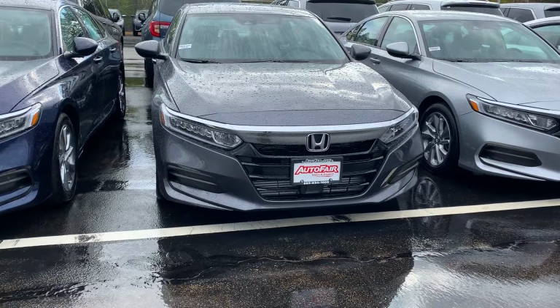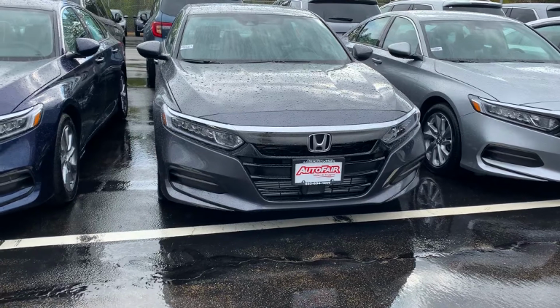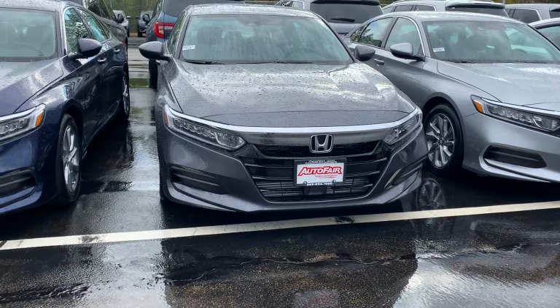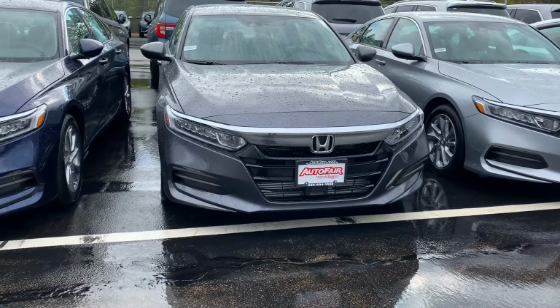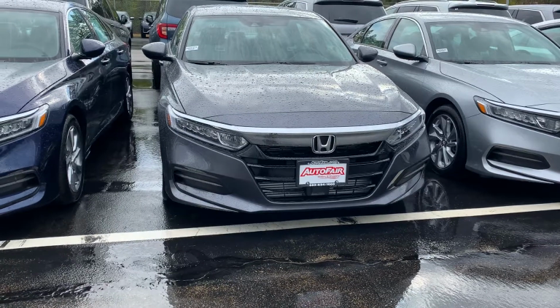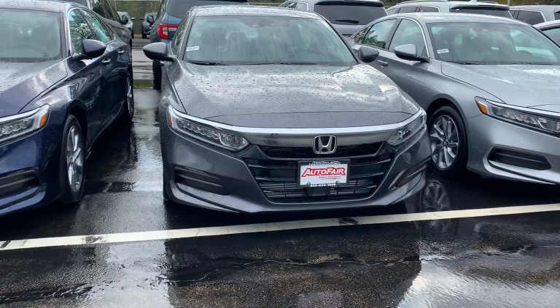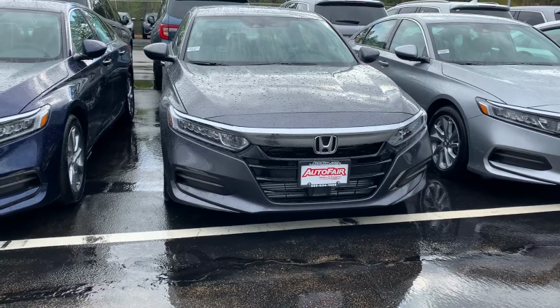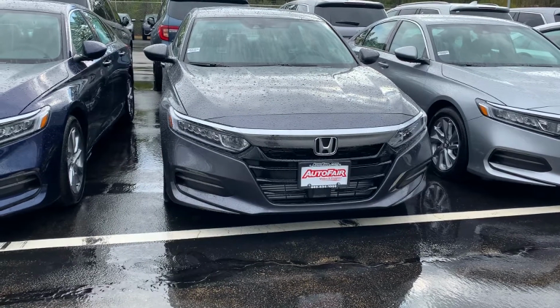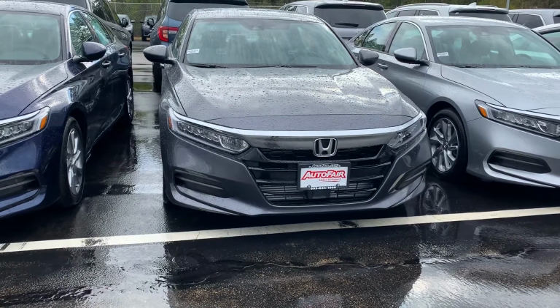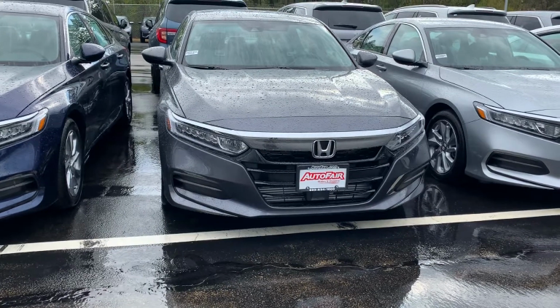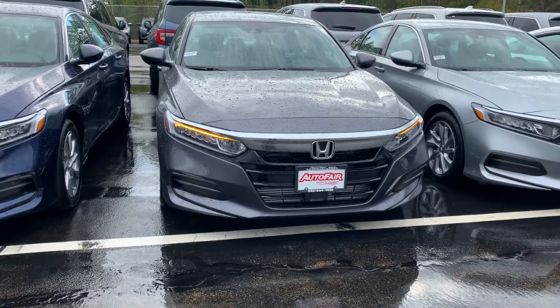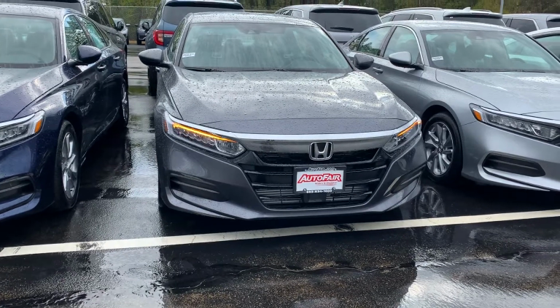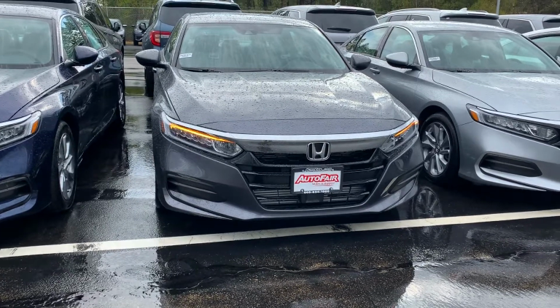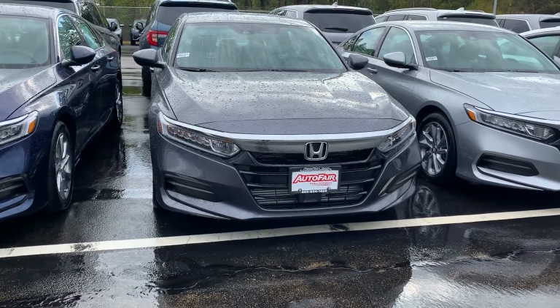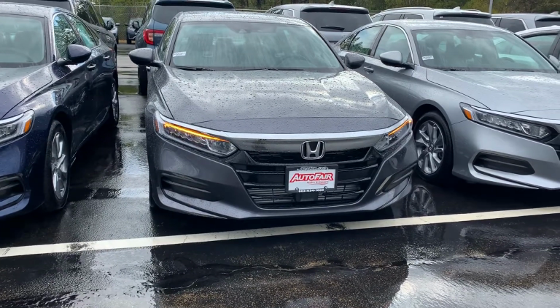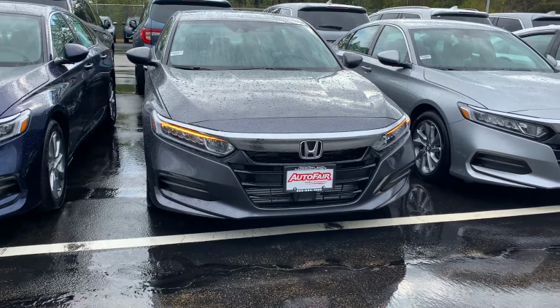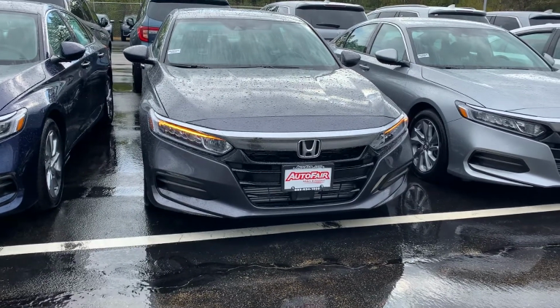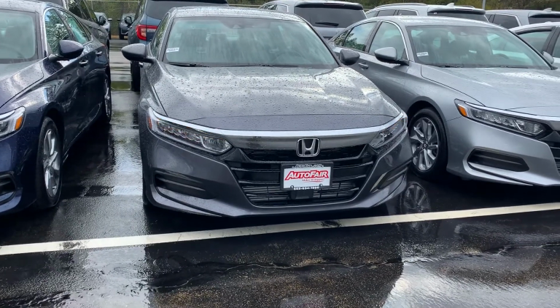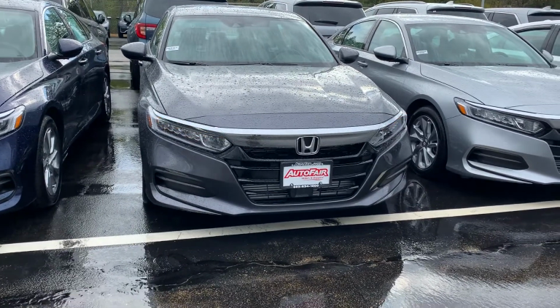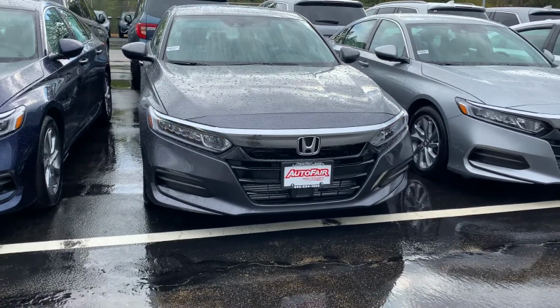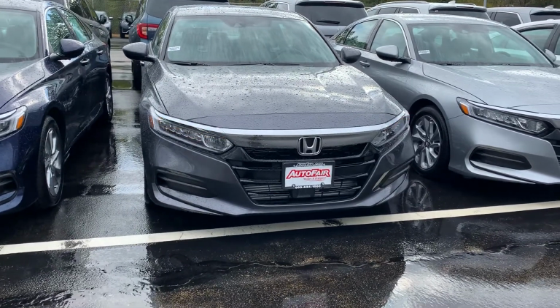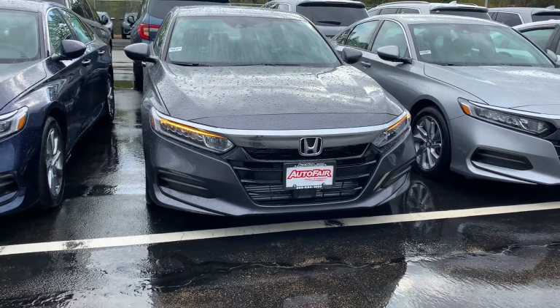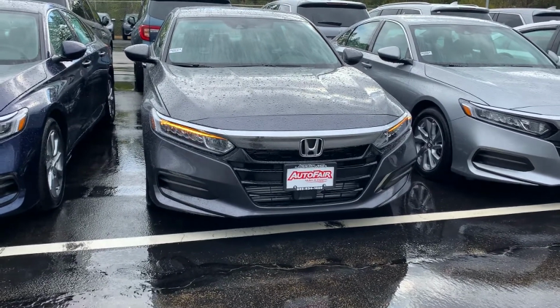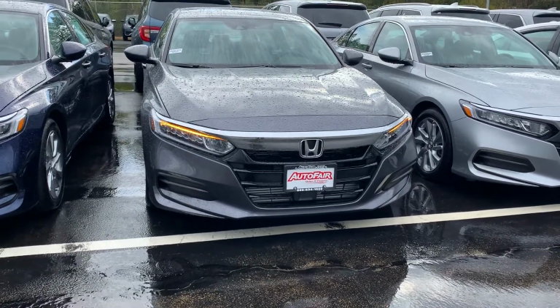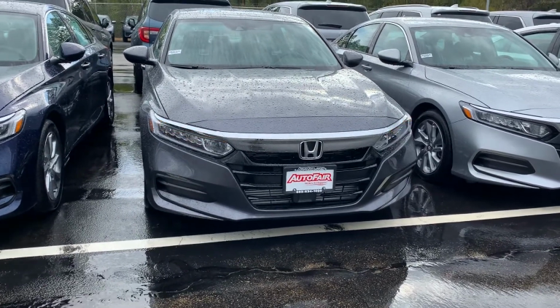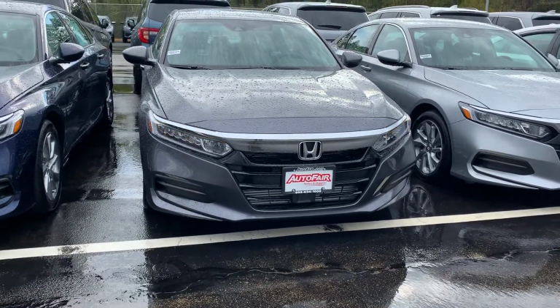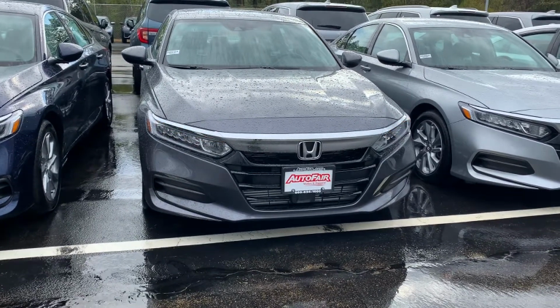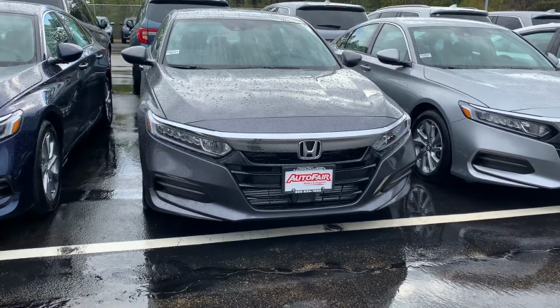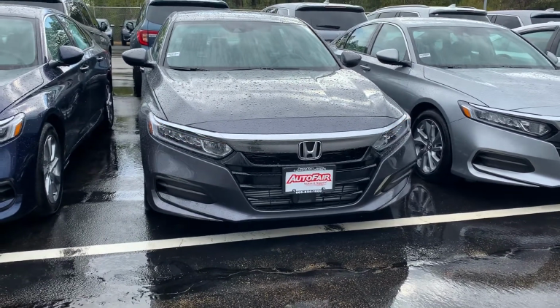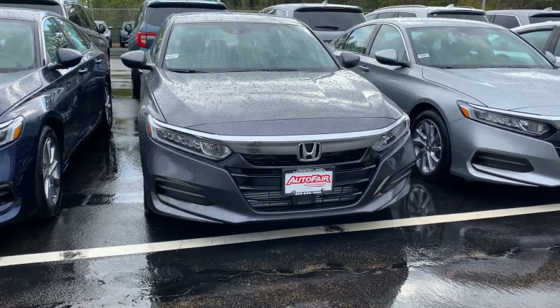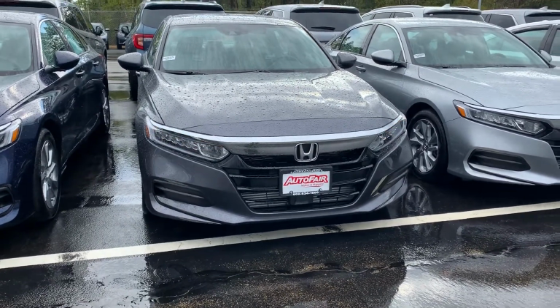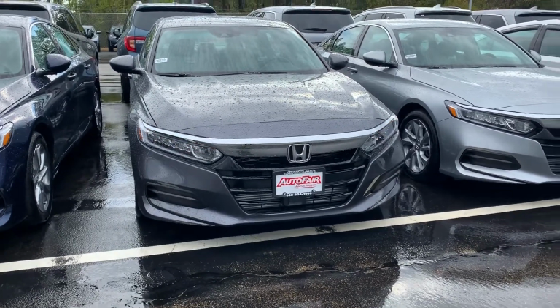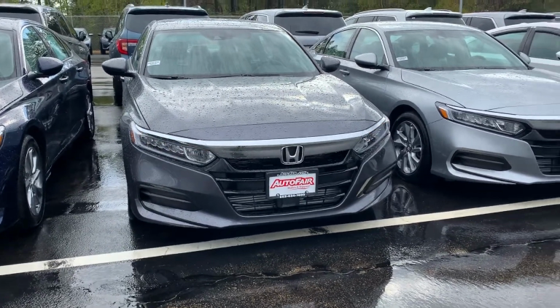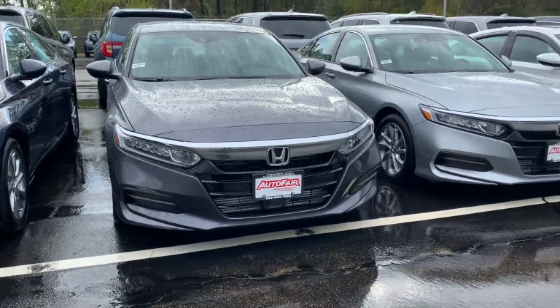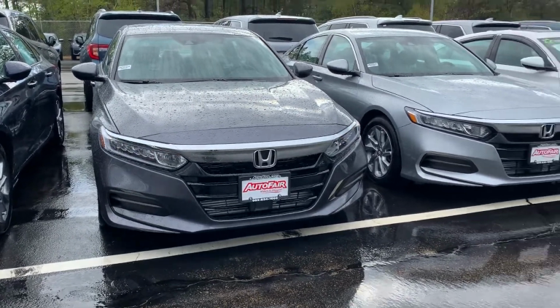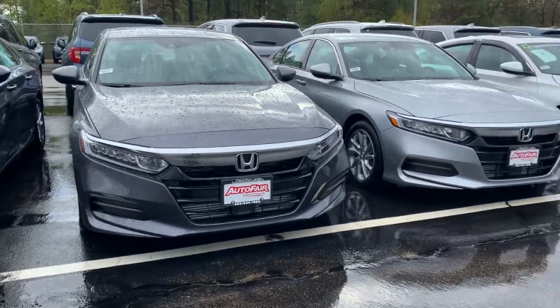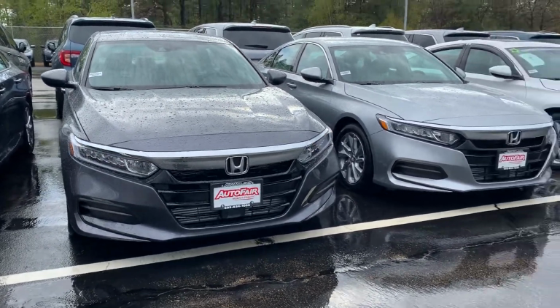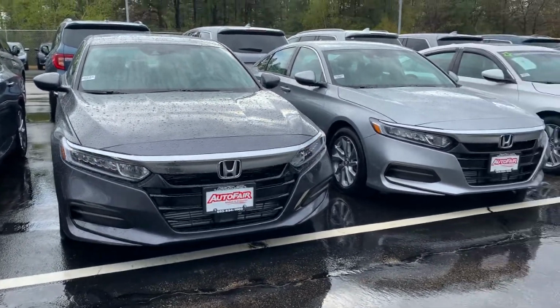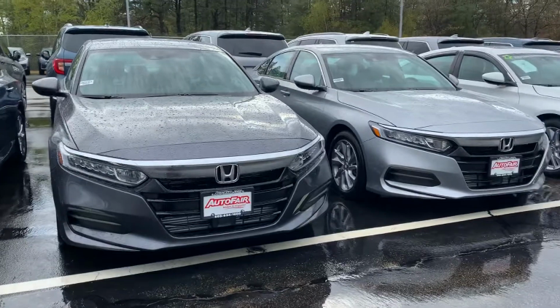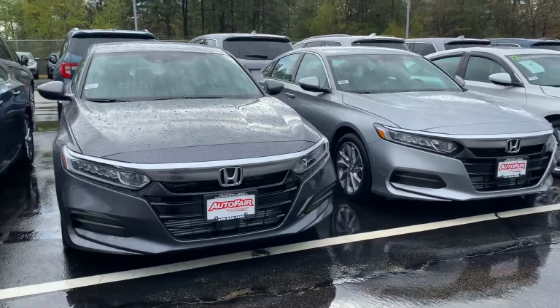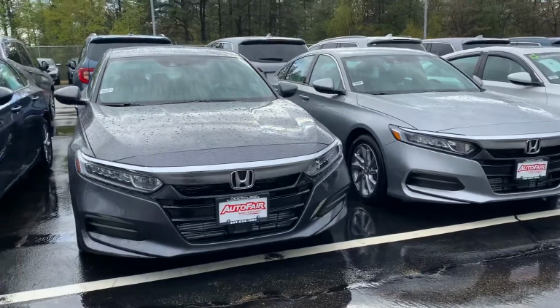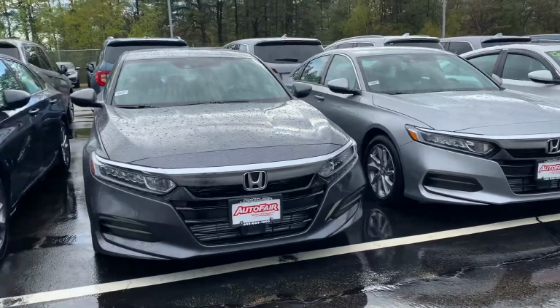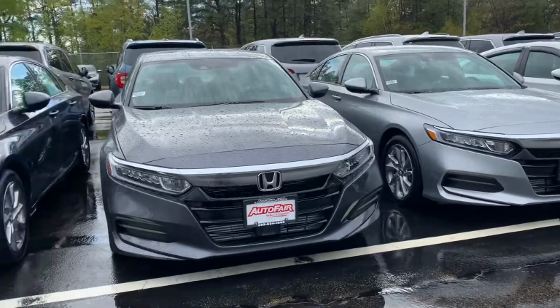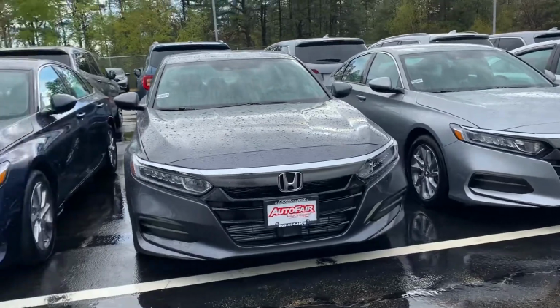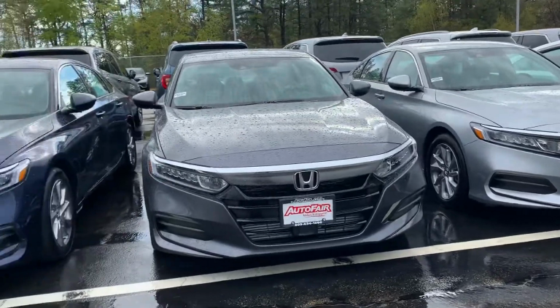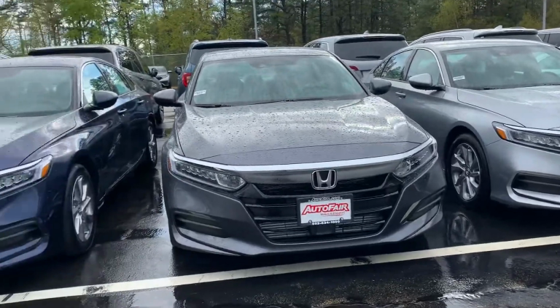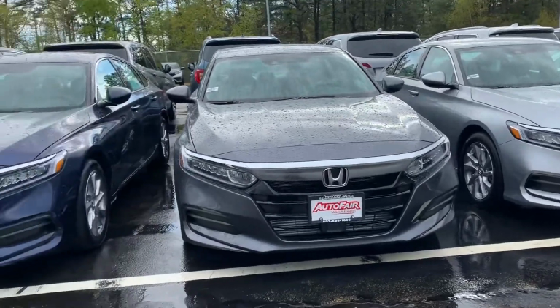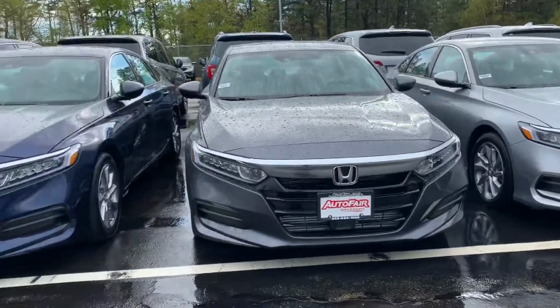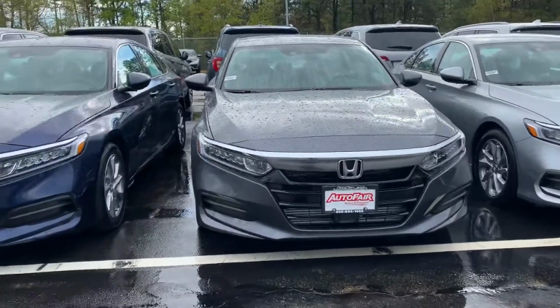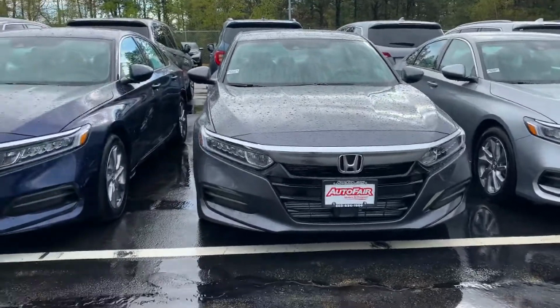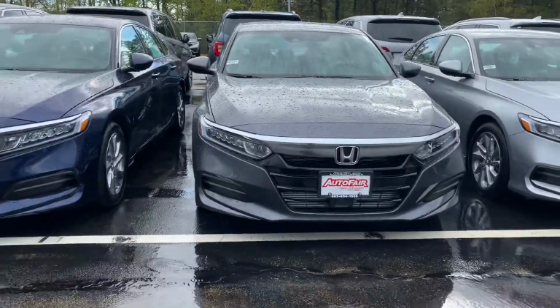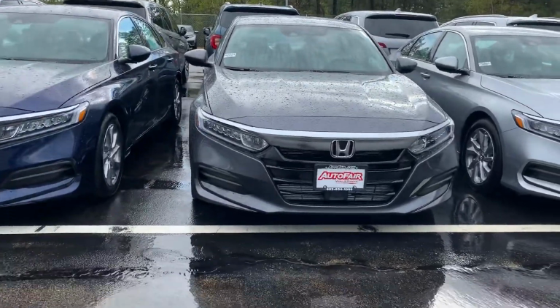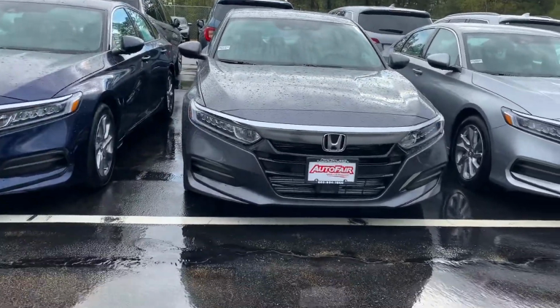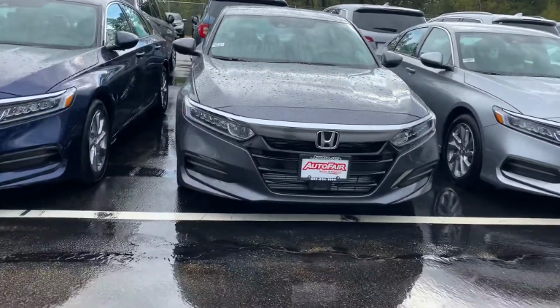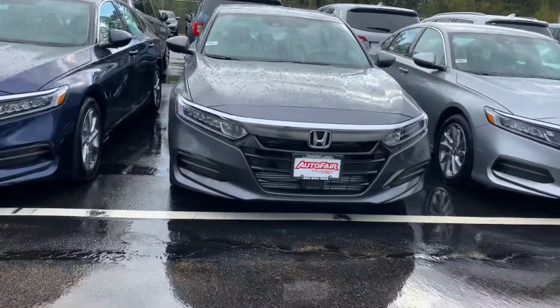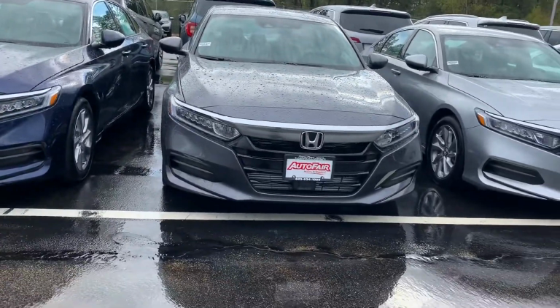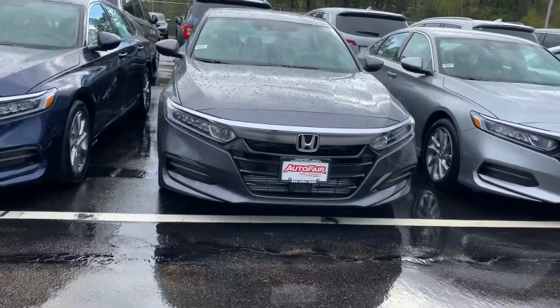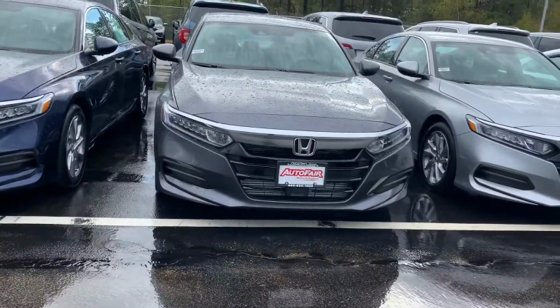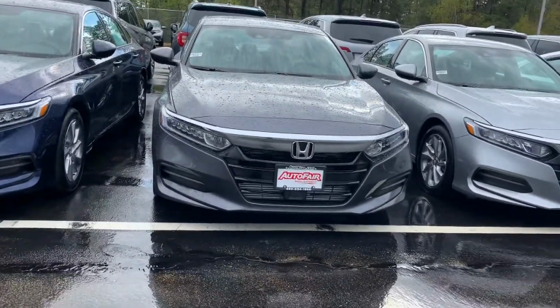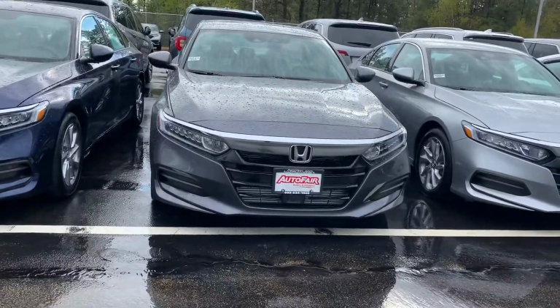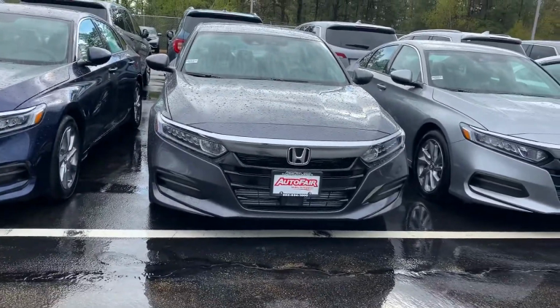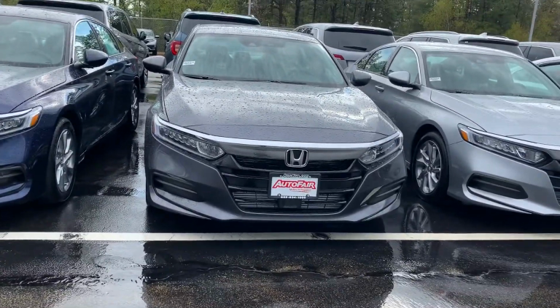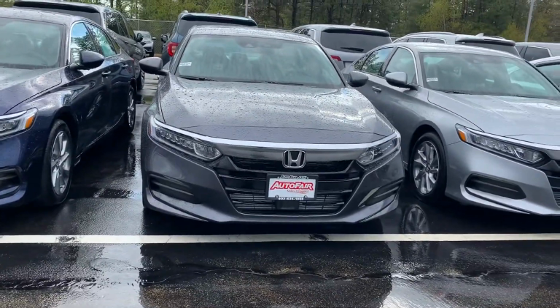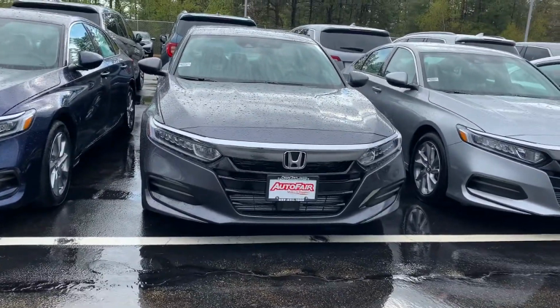Hey Tom, Zach here from Auto for Honda in Manchester, New Hampshire with a quick walk around this 2020 Honda Accord LX you're interested in.